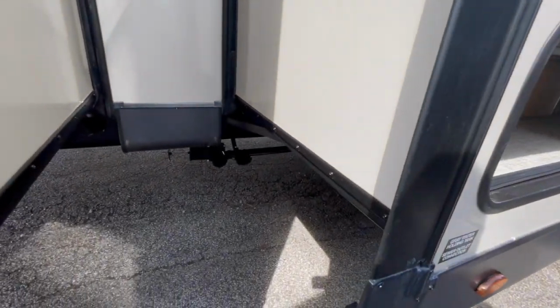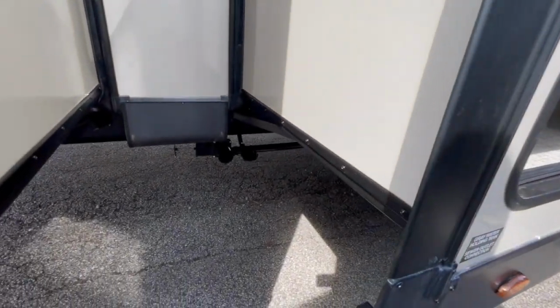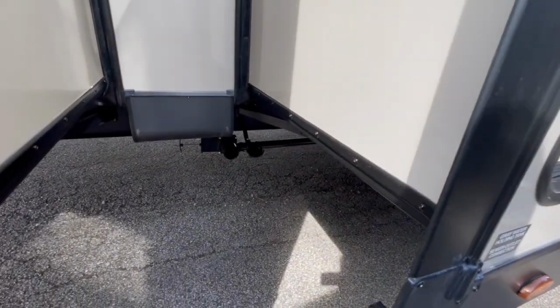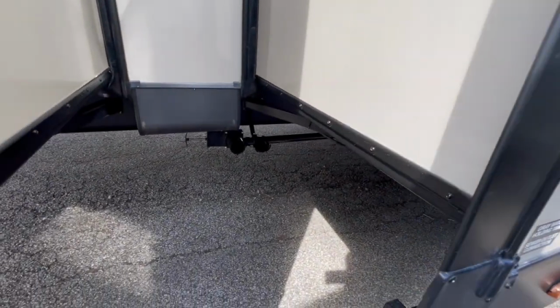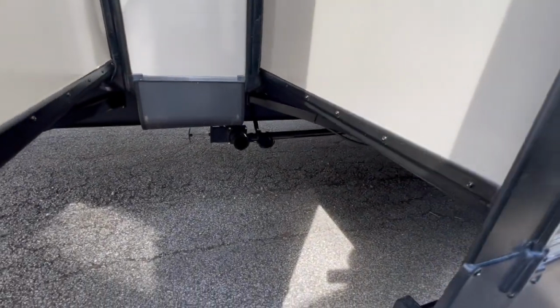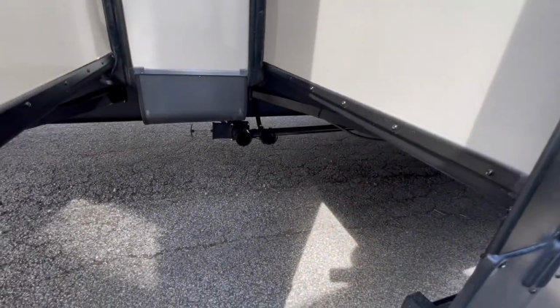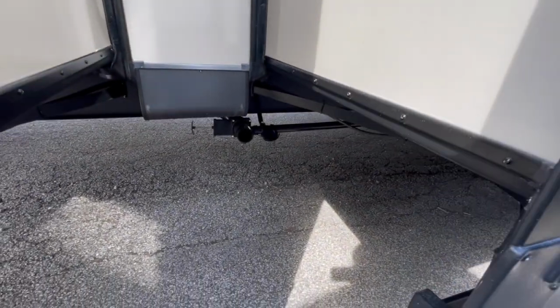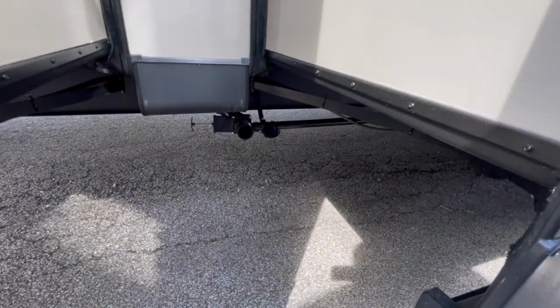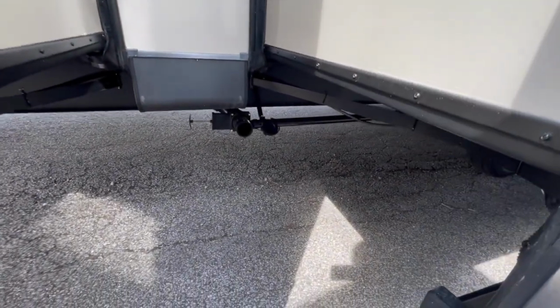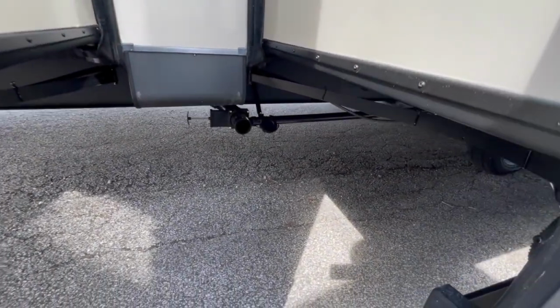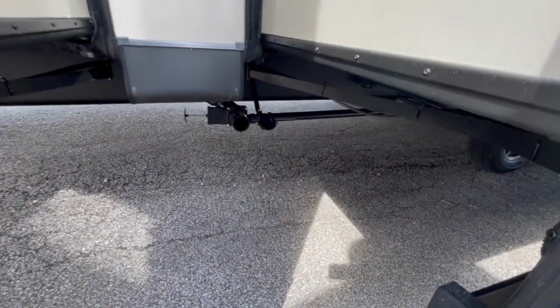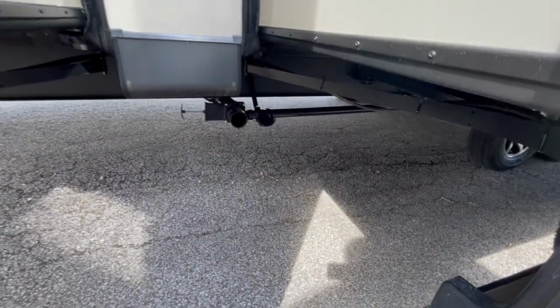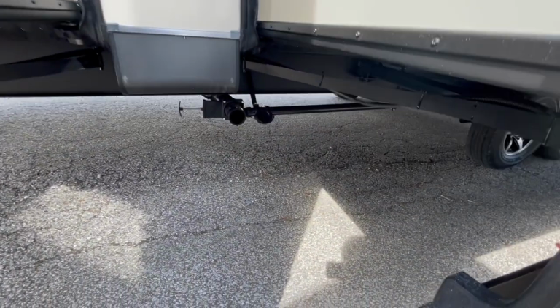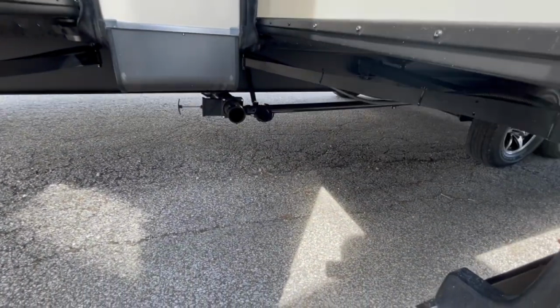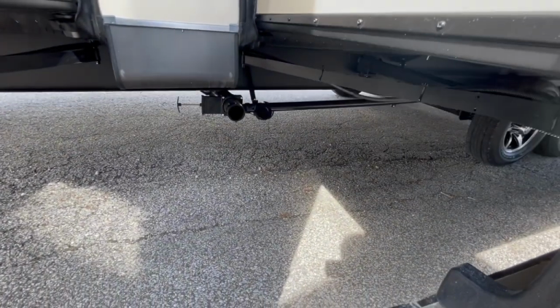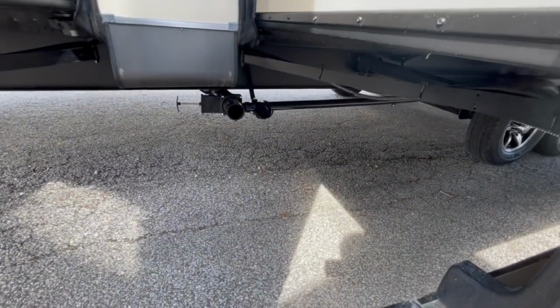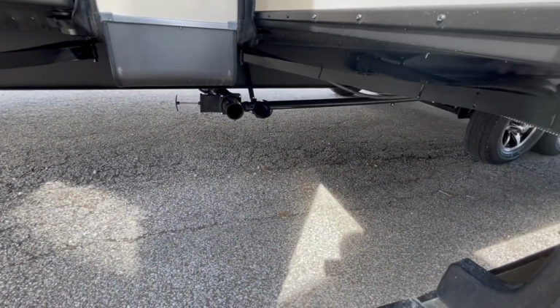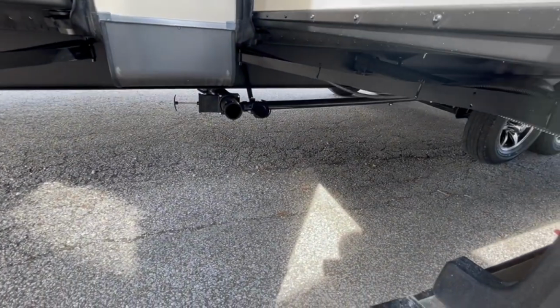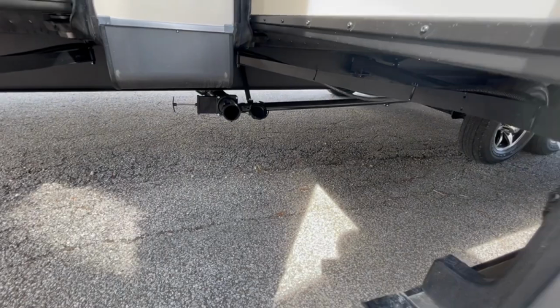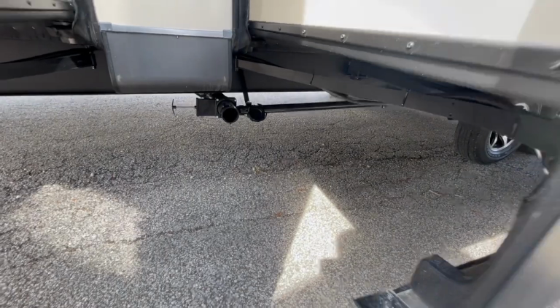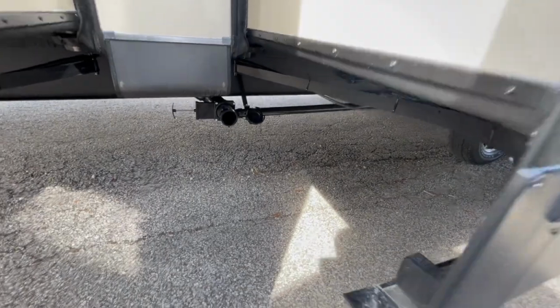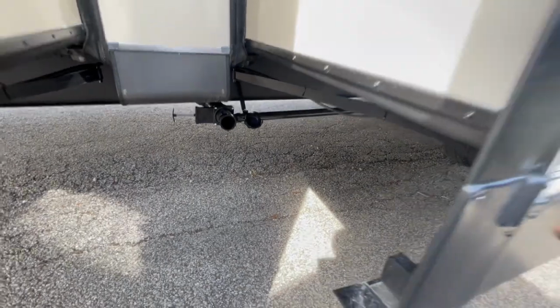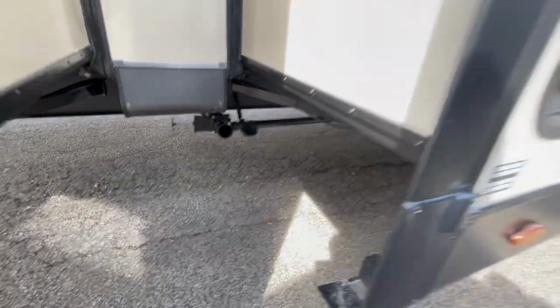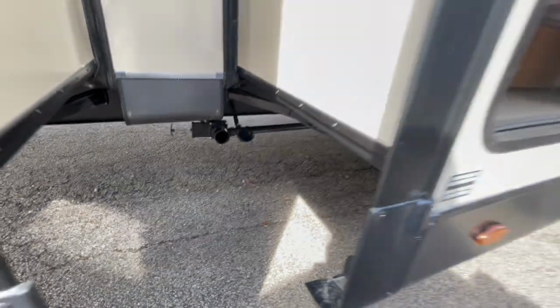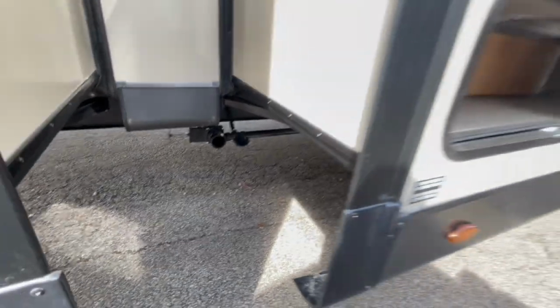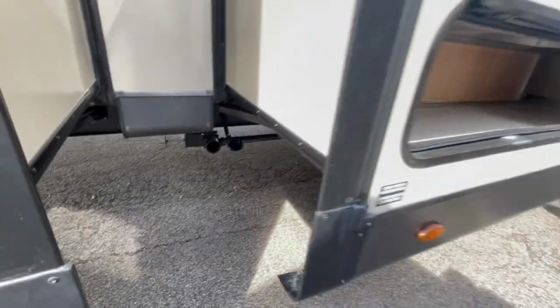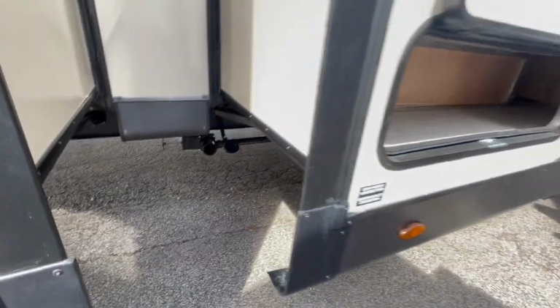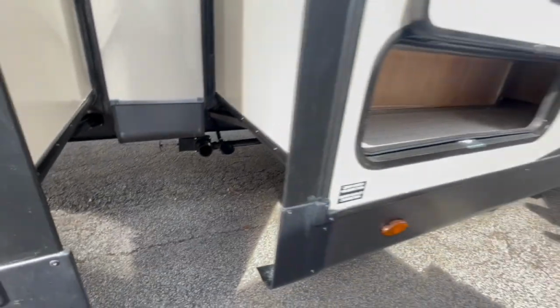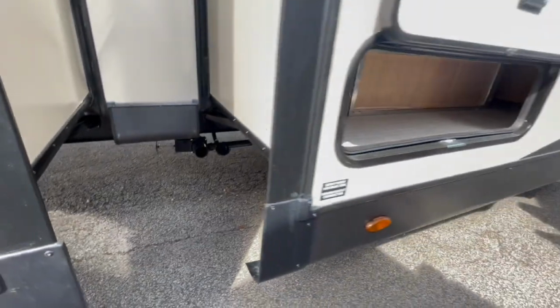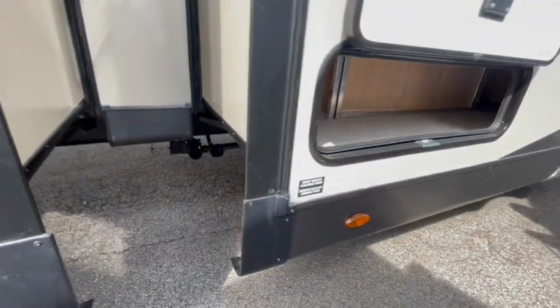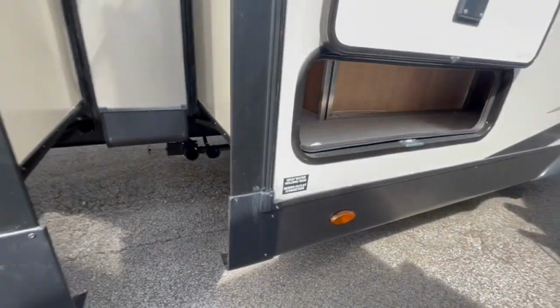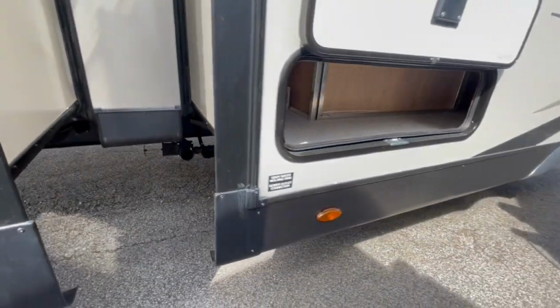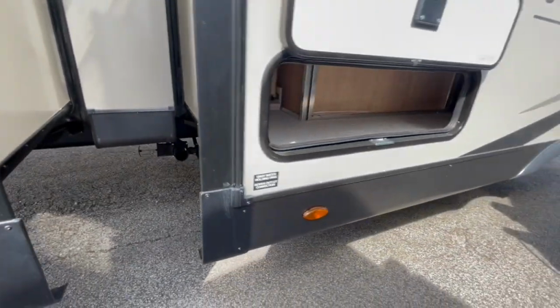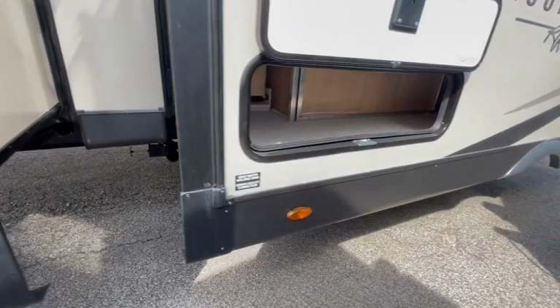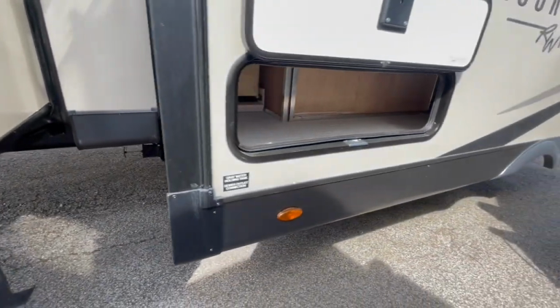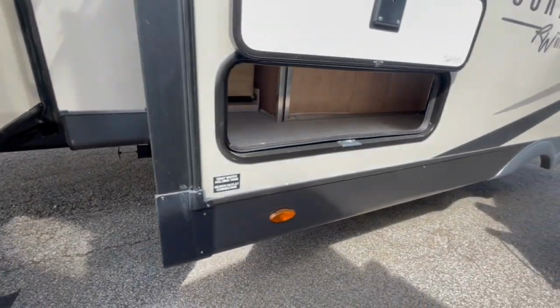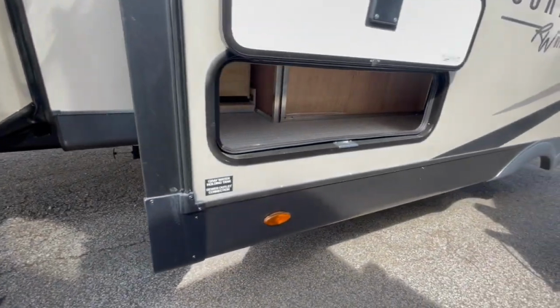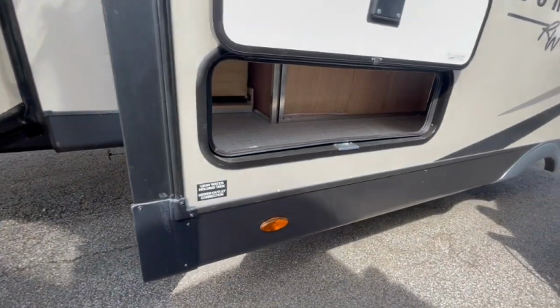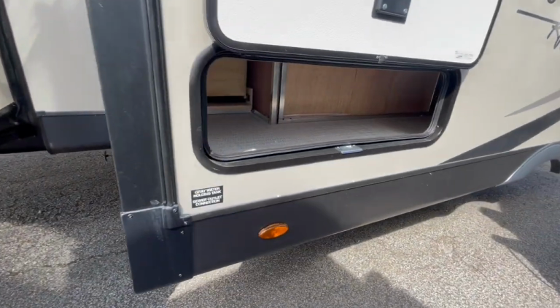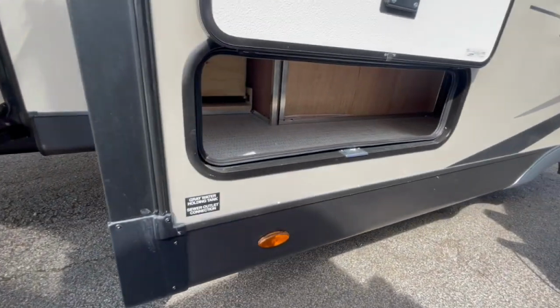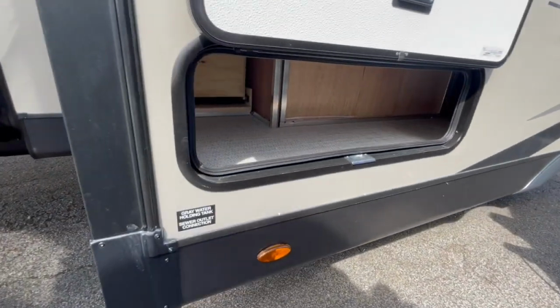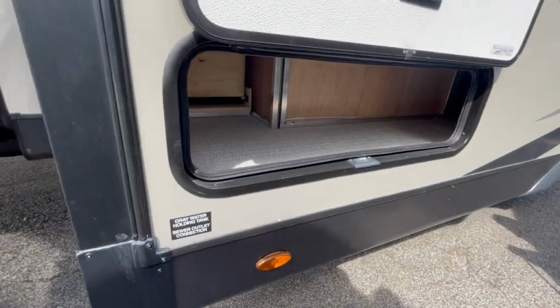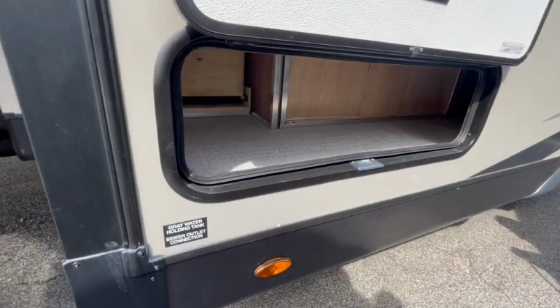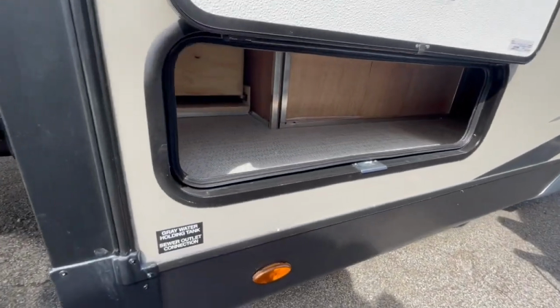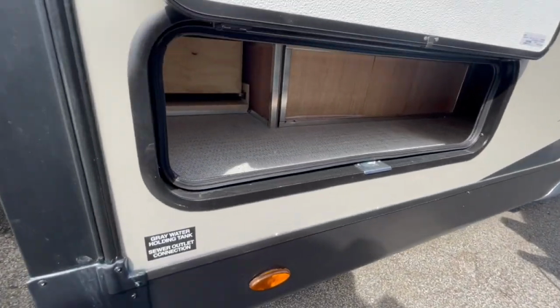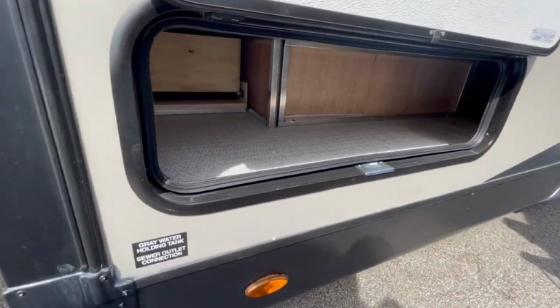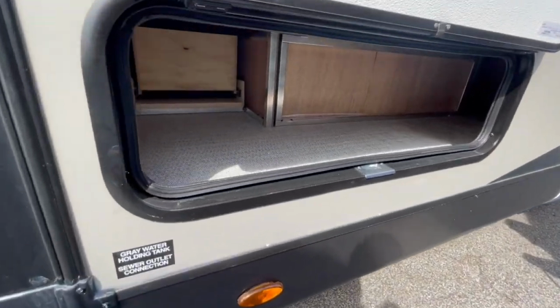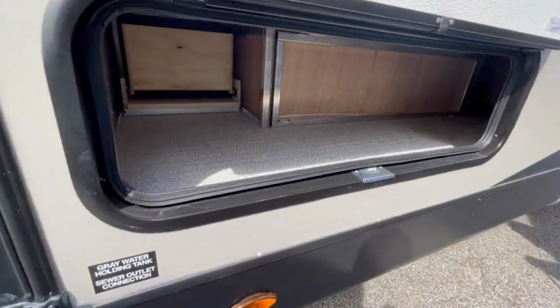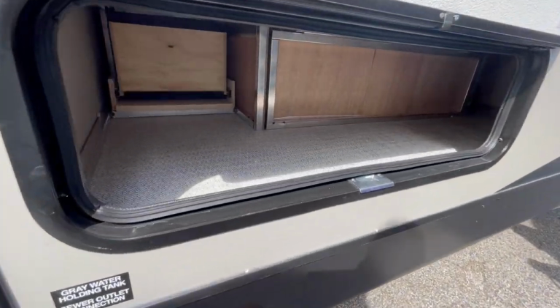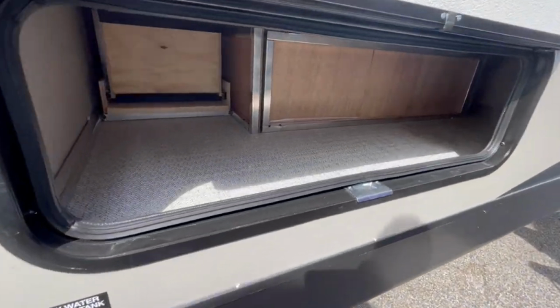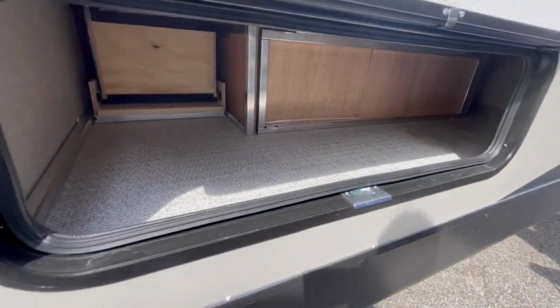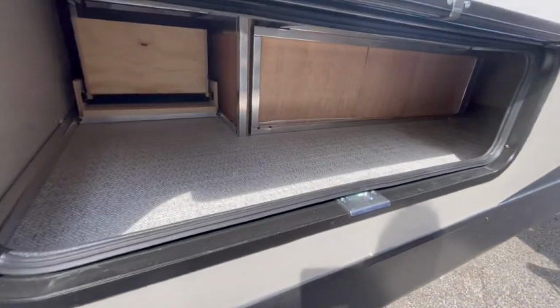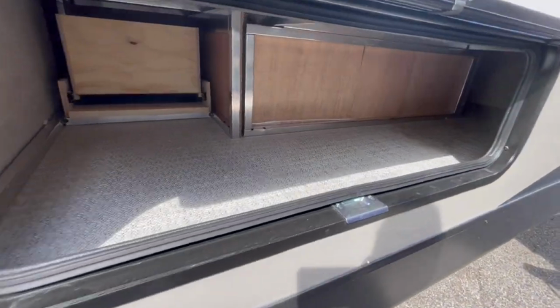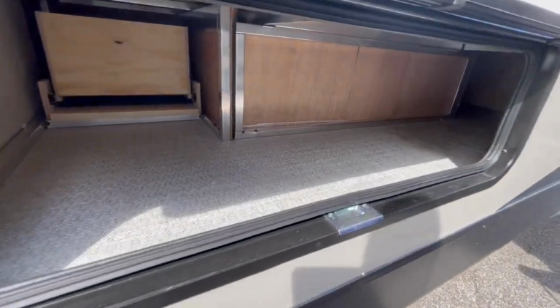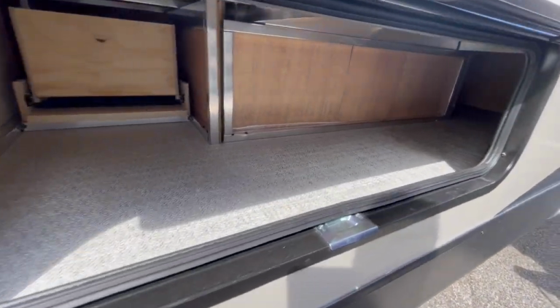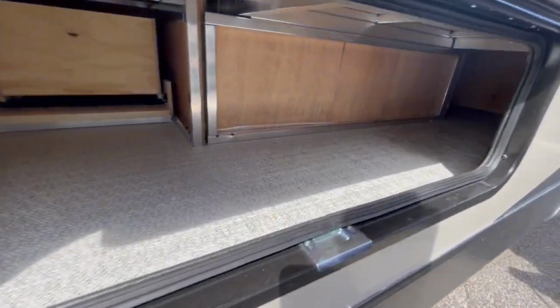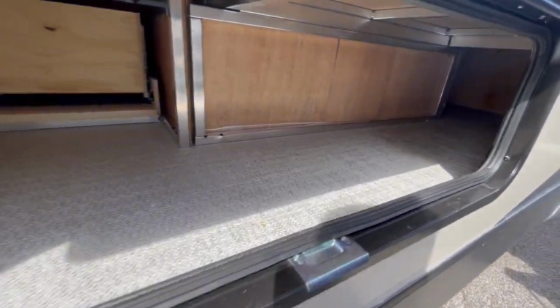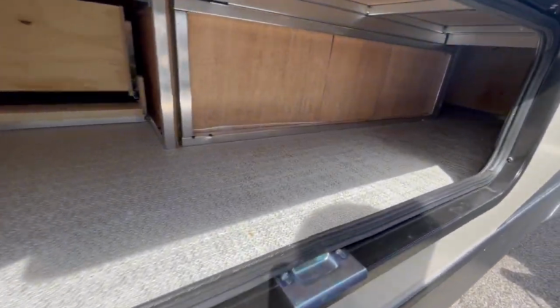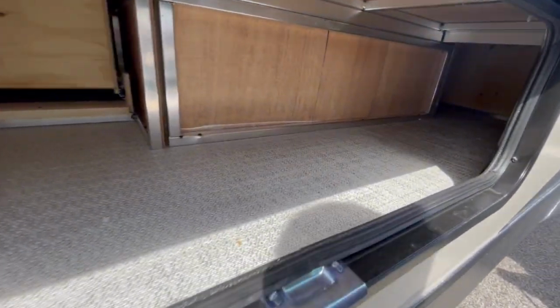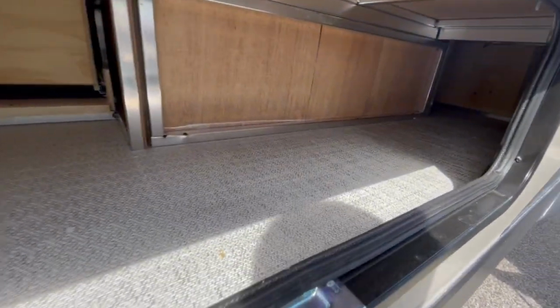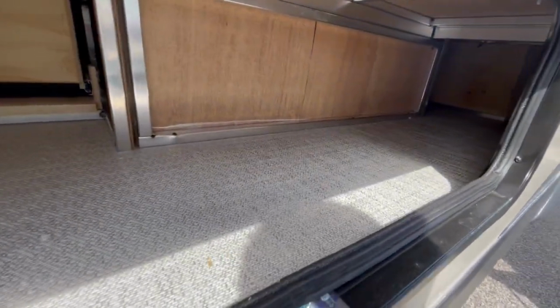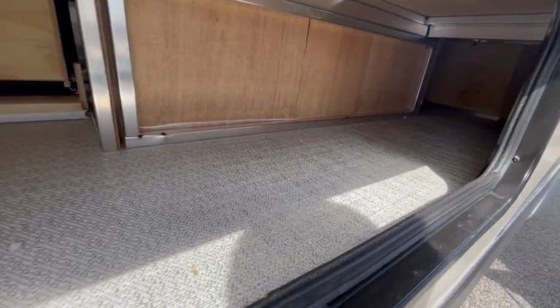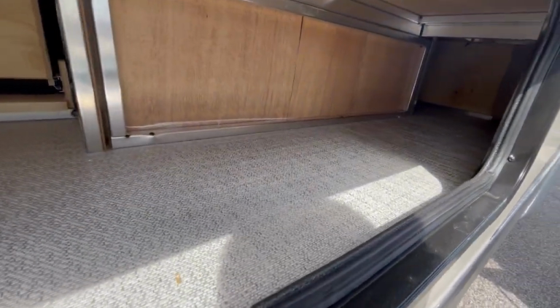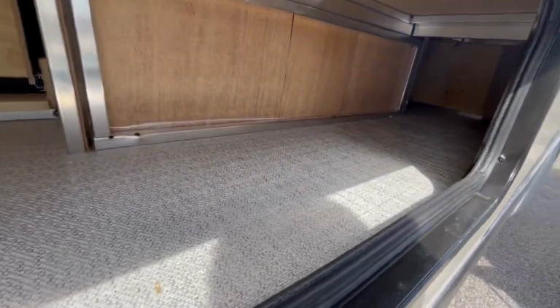In between the slides are your dumps. On the slide out, there's storage underneath the U-shaped dinette.